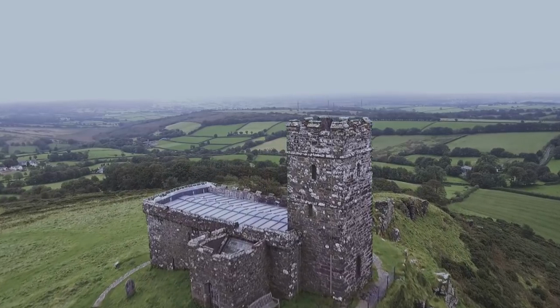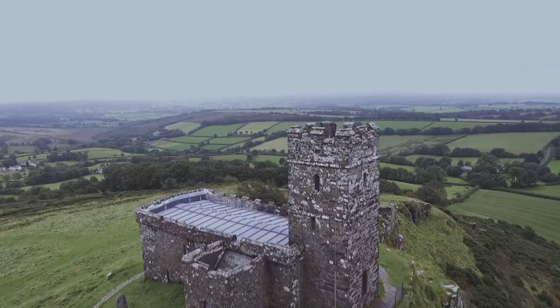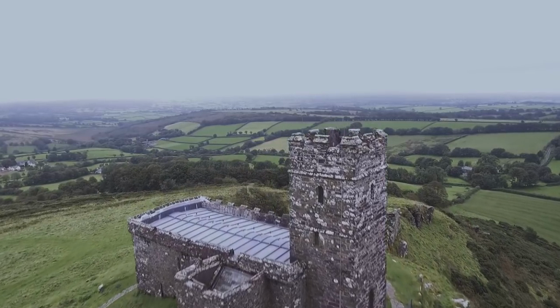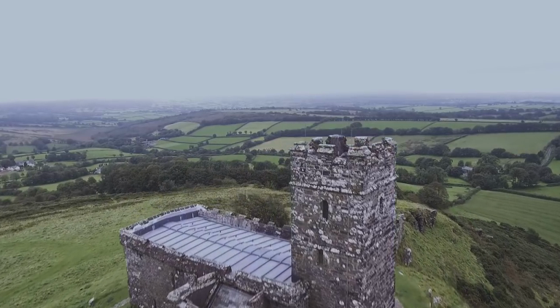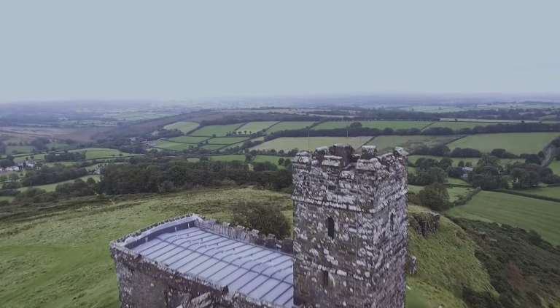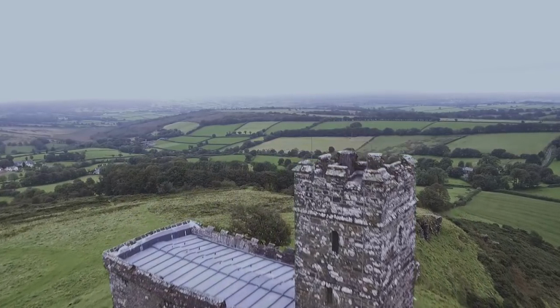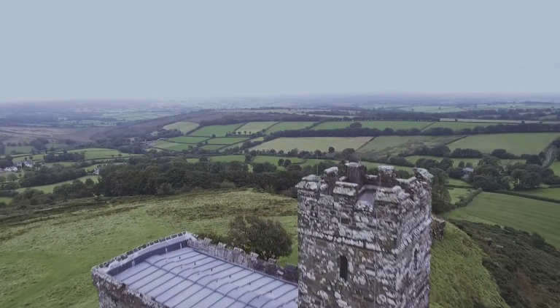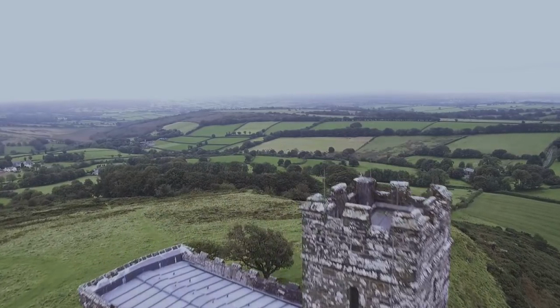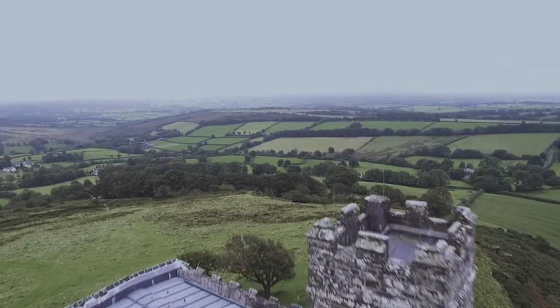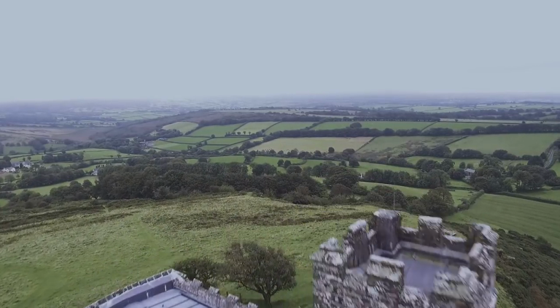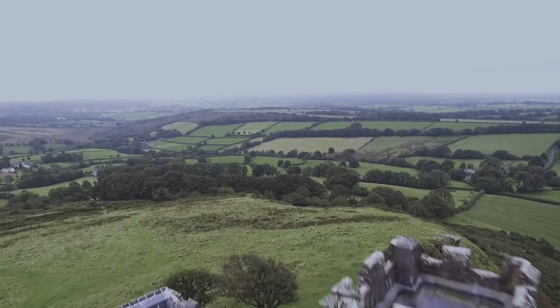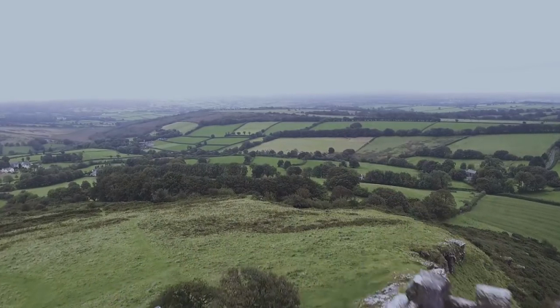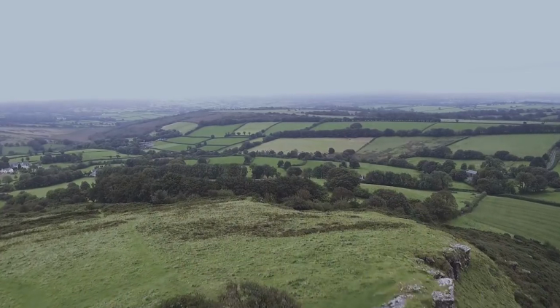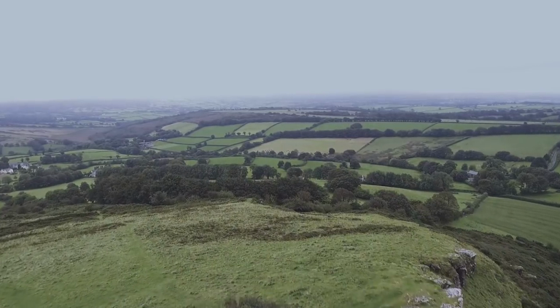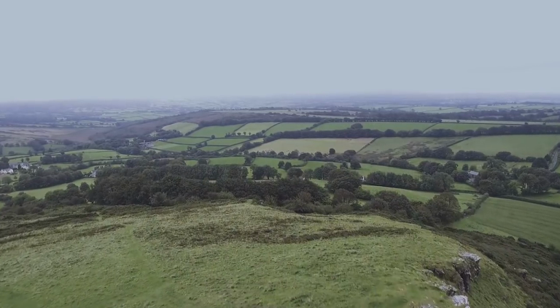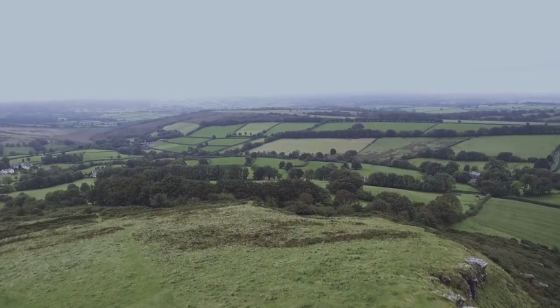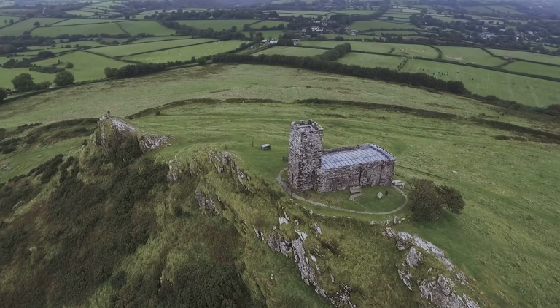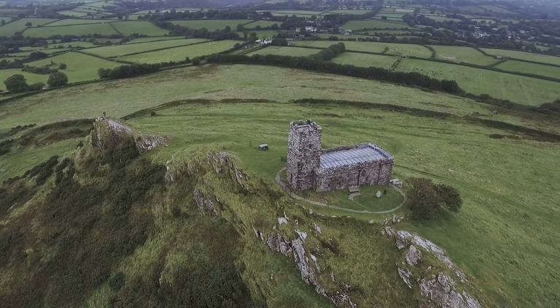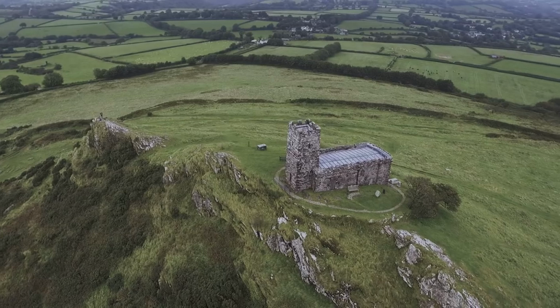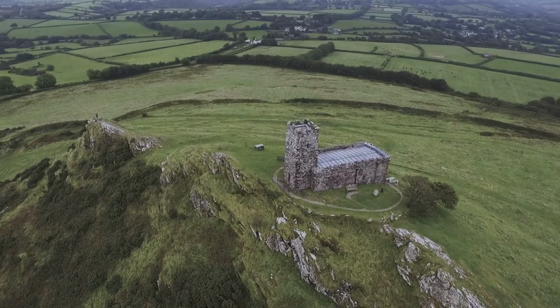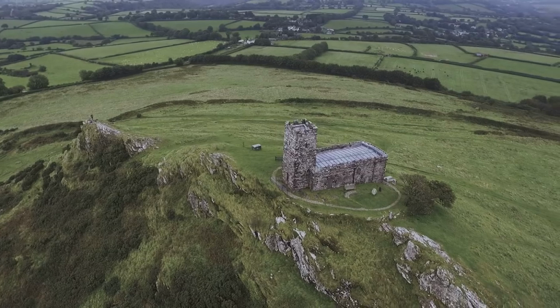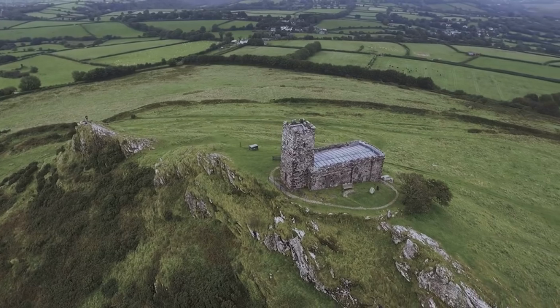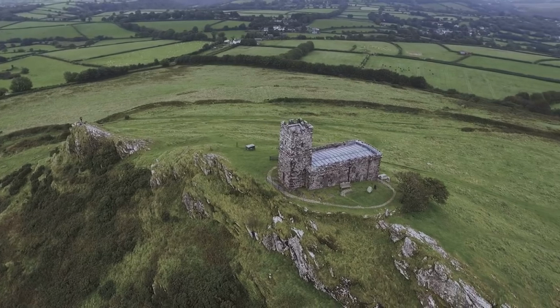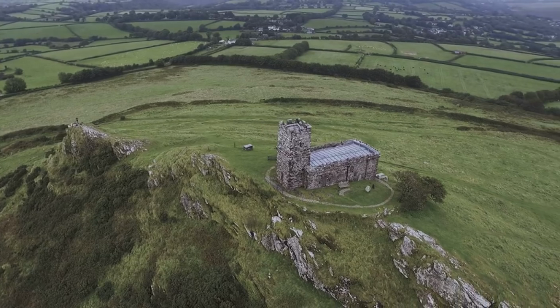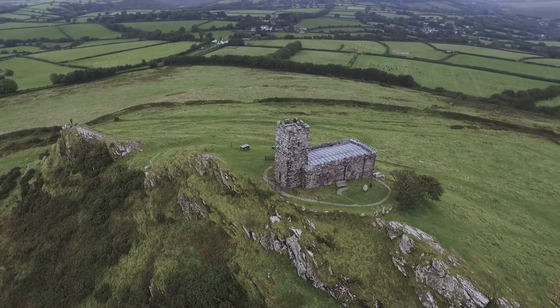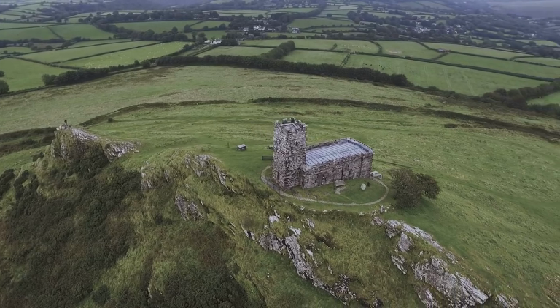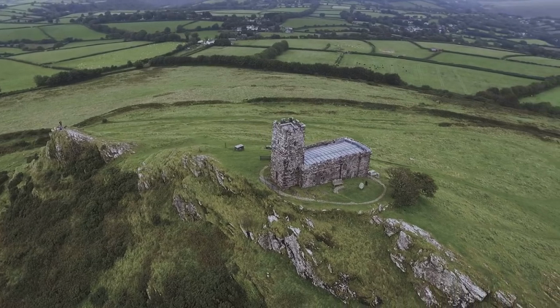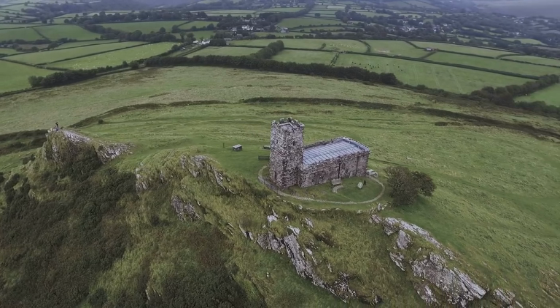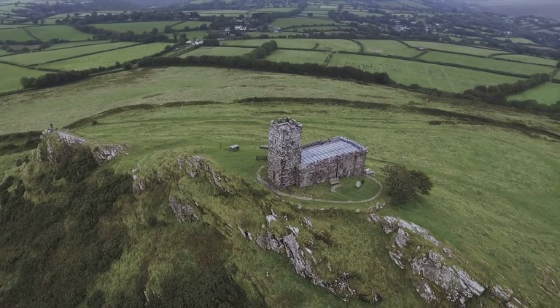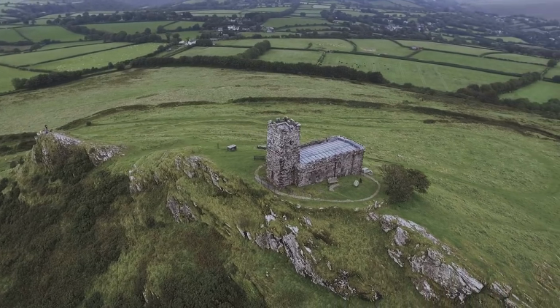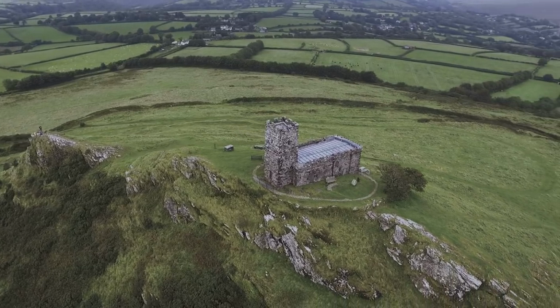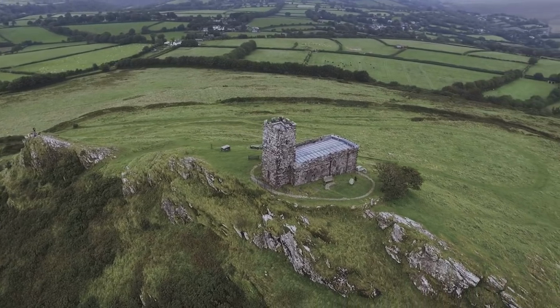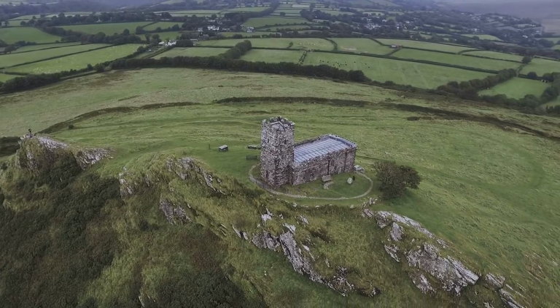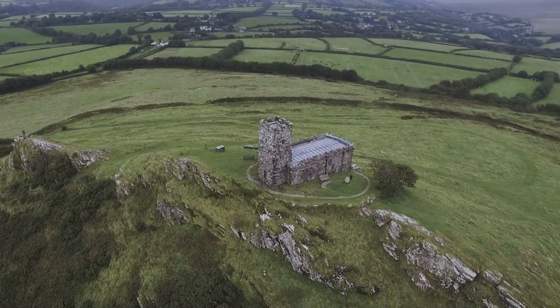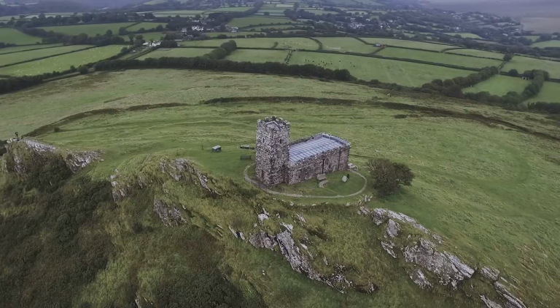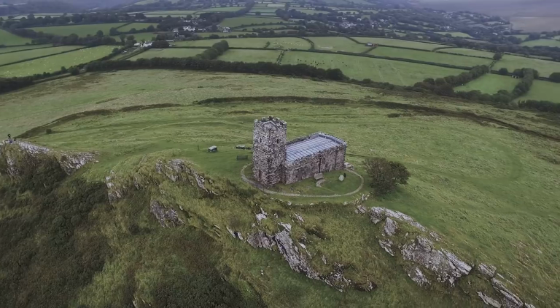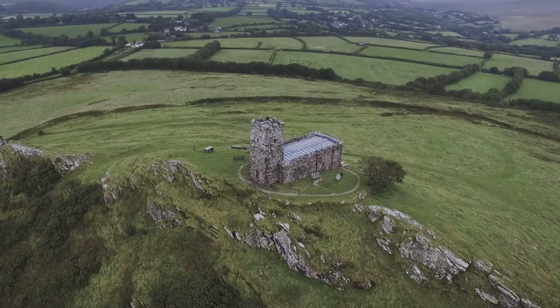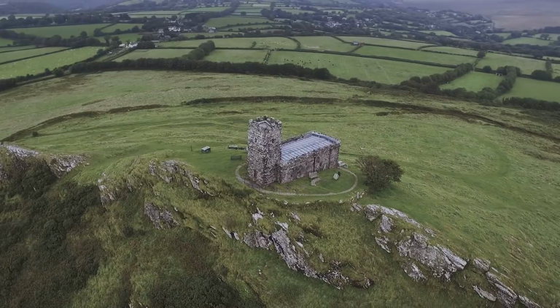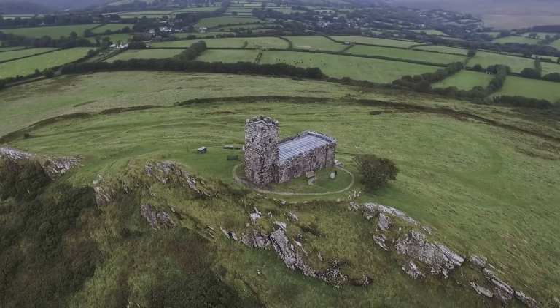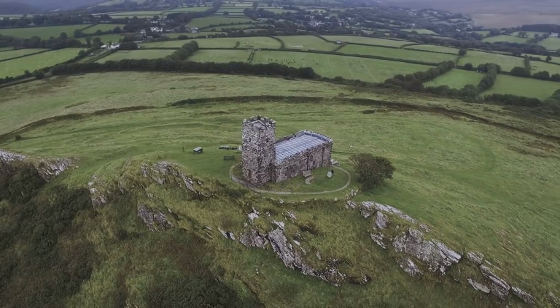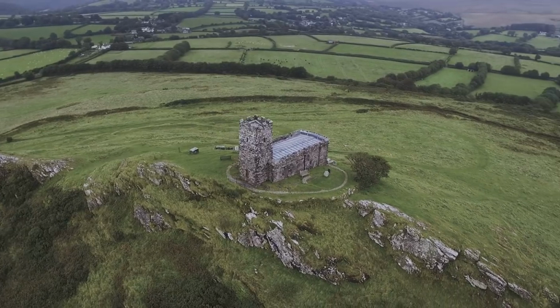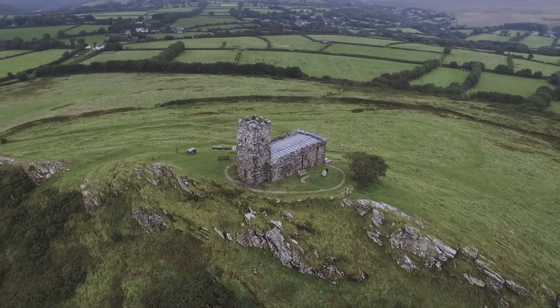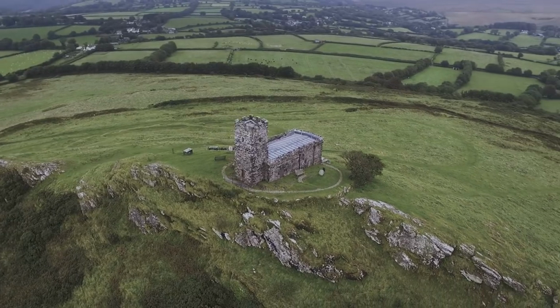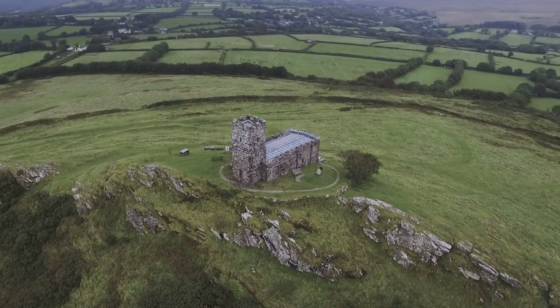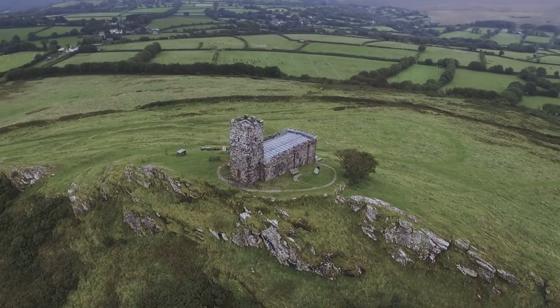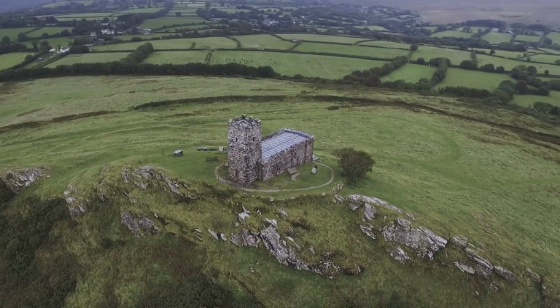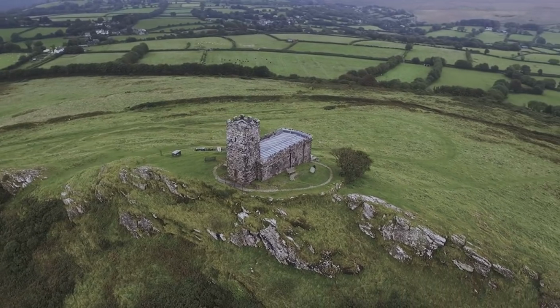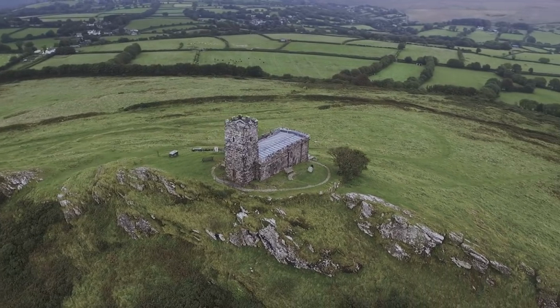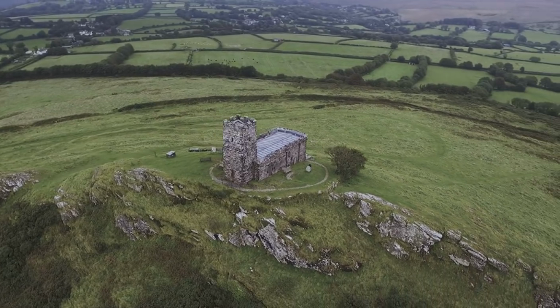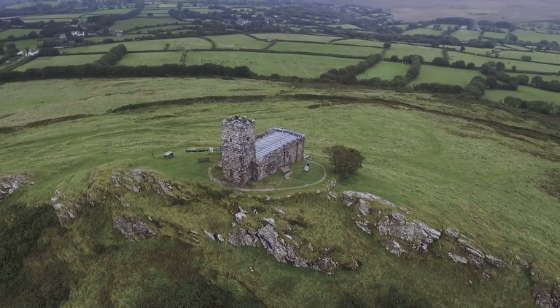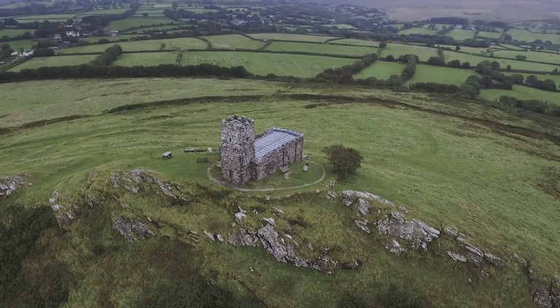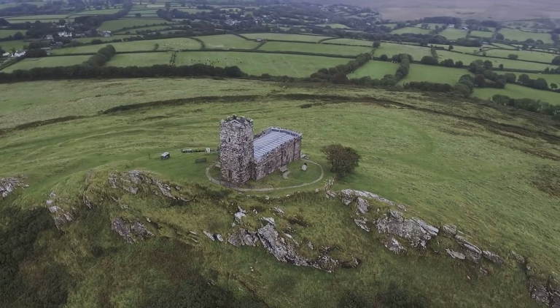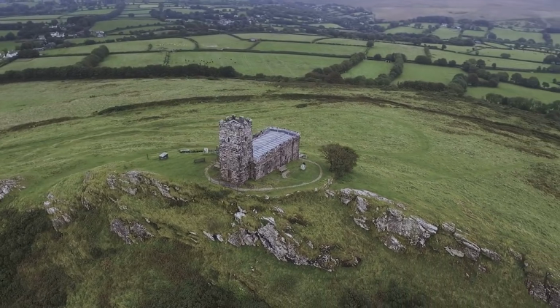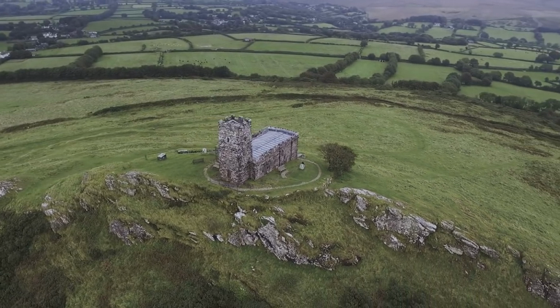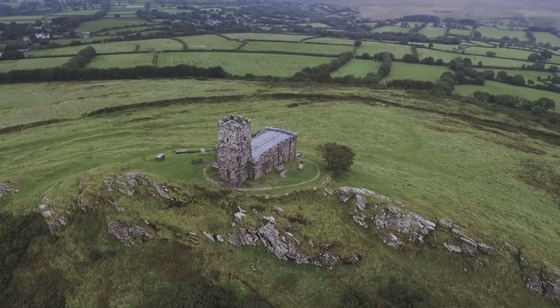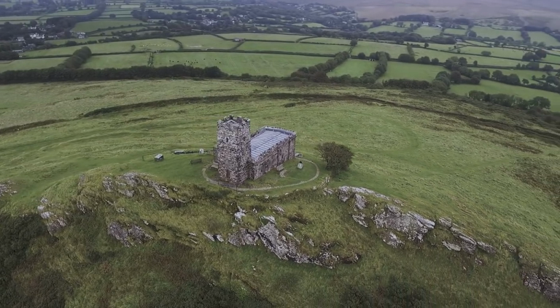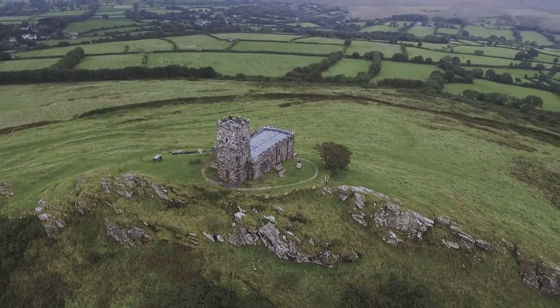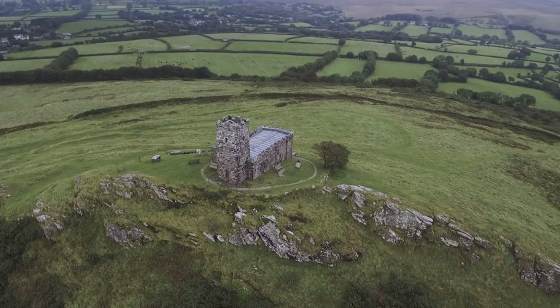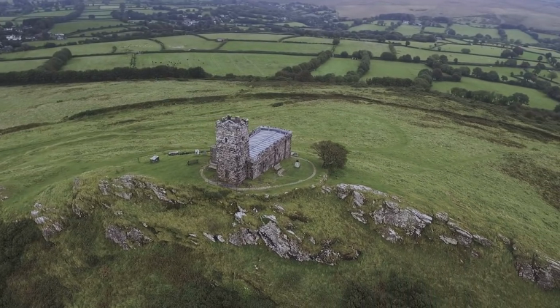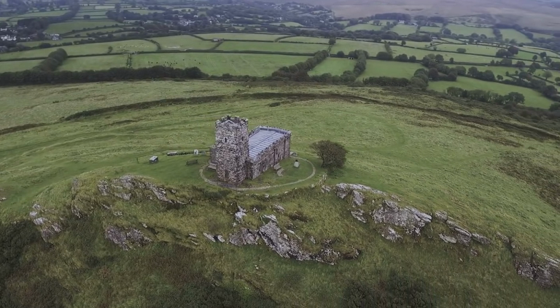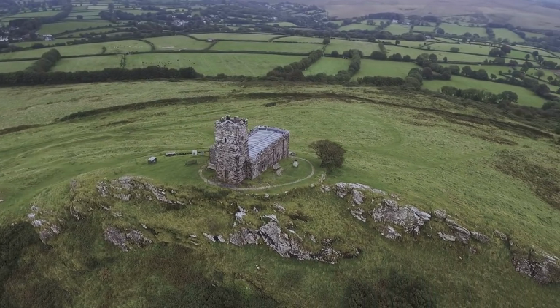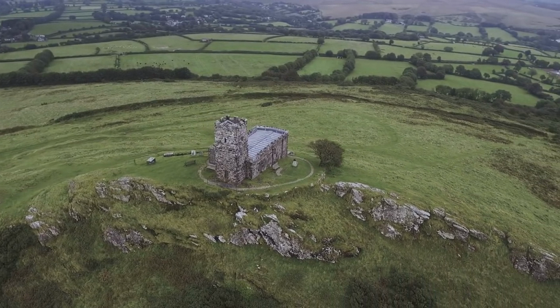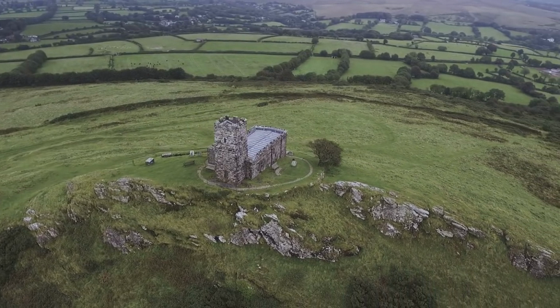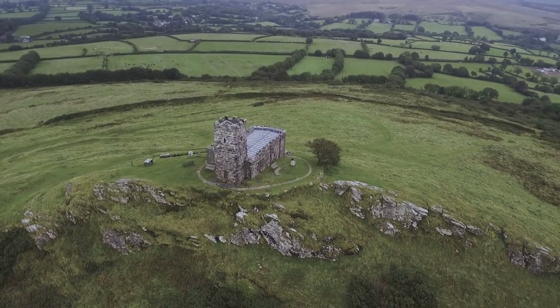On the other side of the church there are some great compositional opportunities too, with more rocks and a couple of trees.